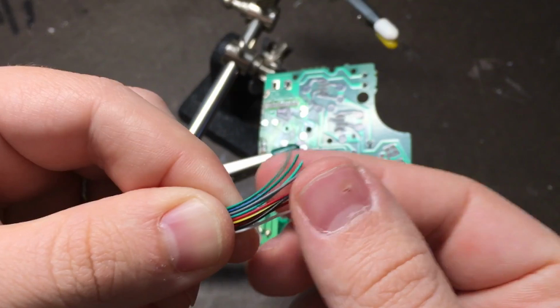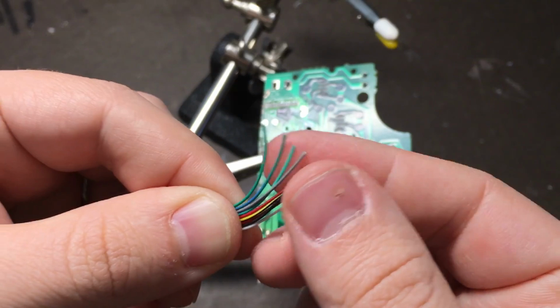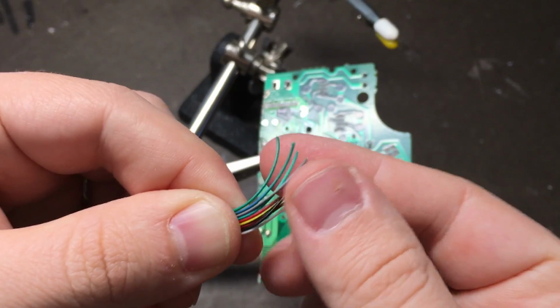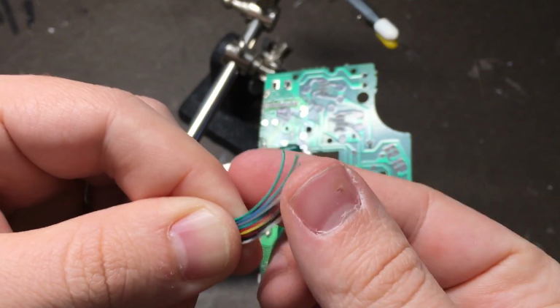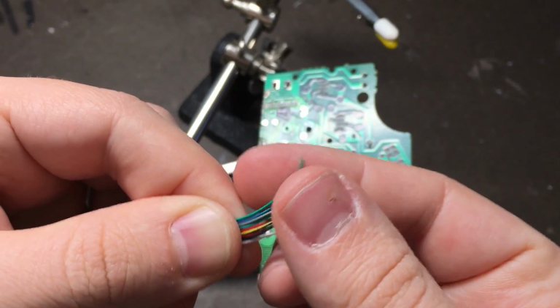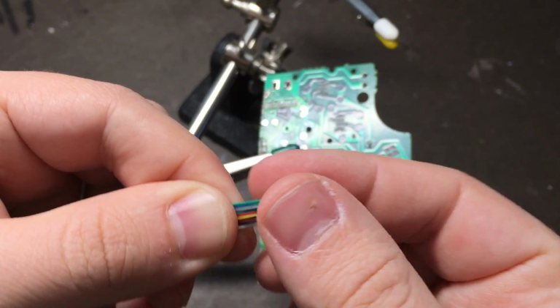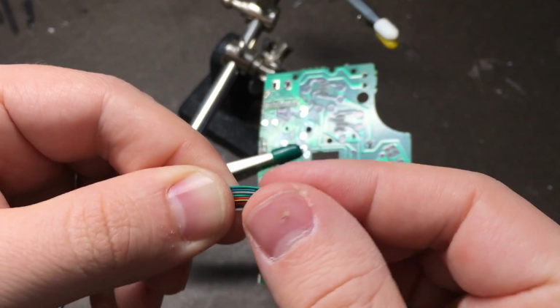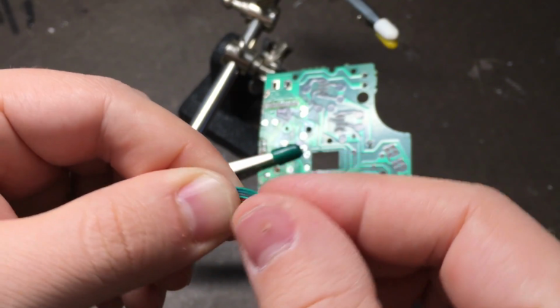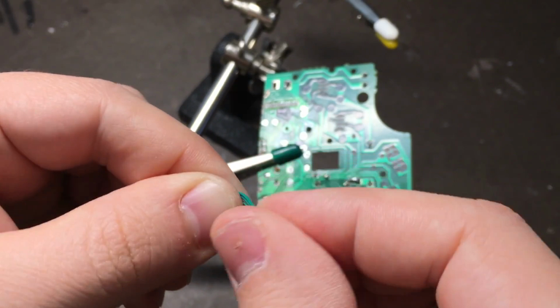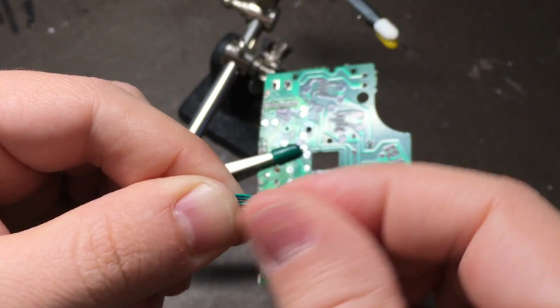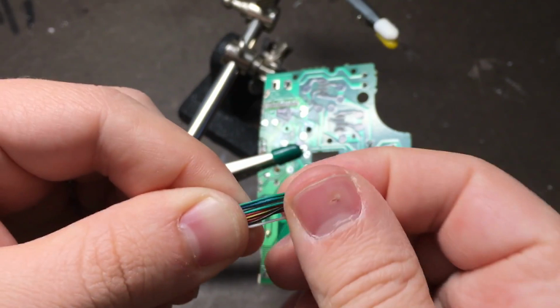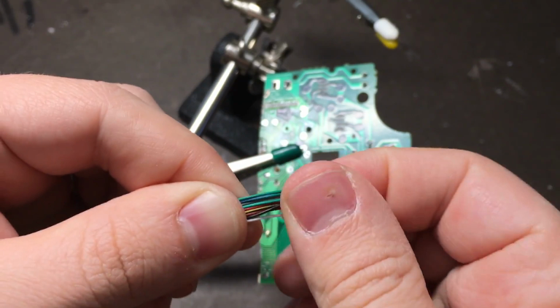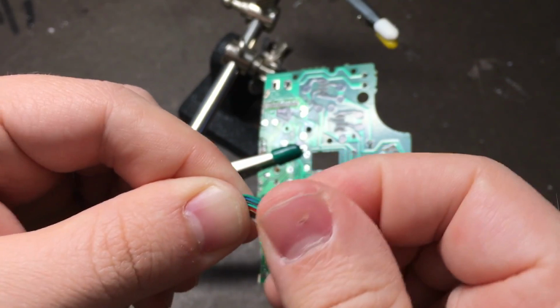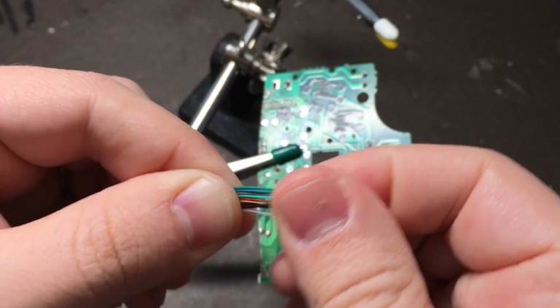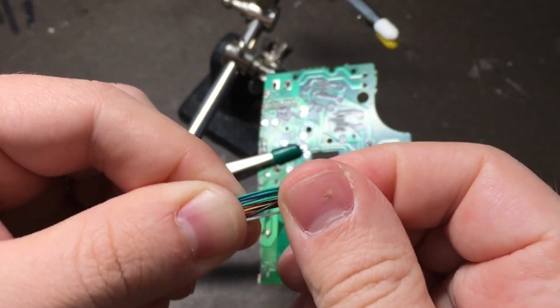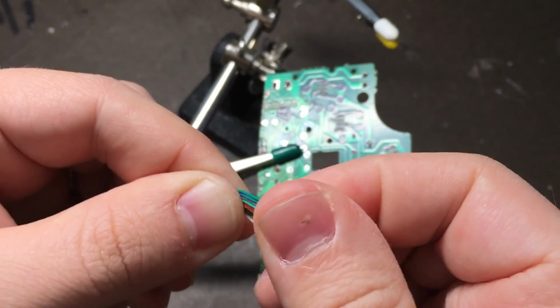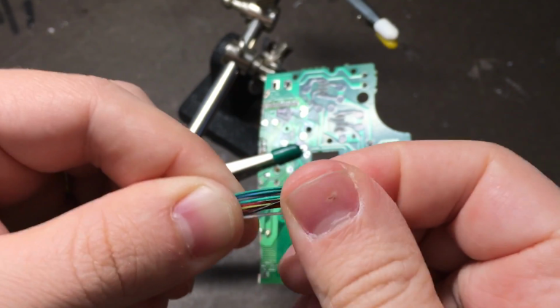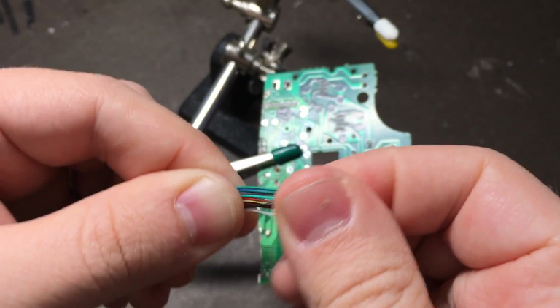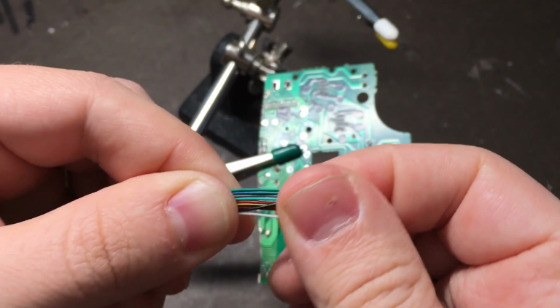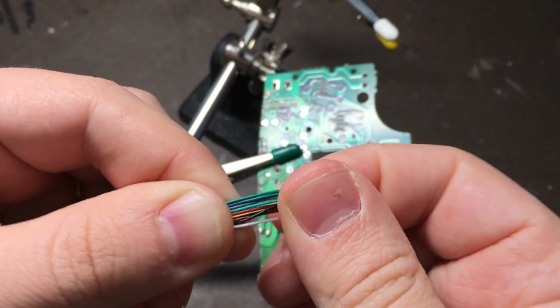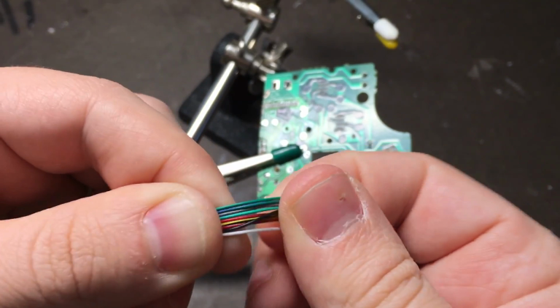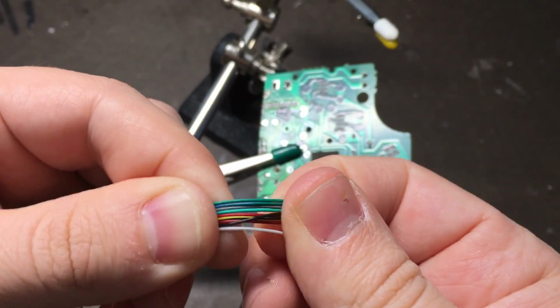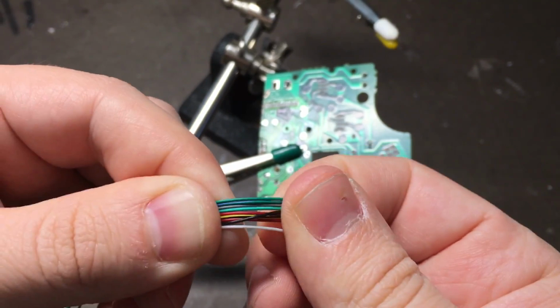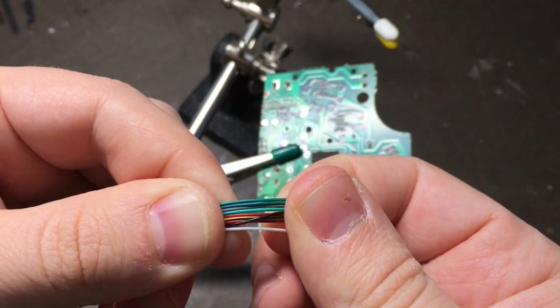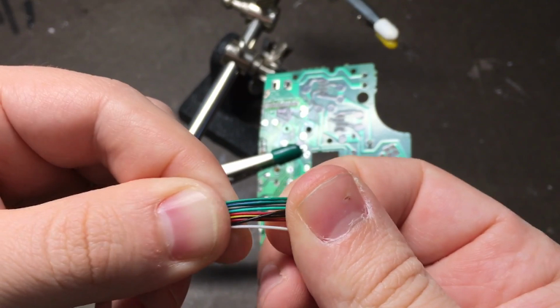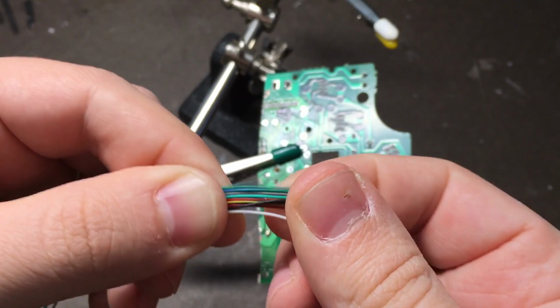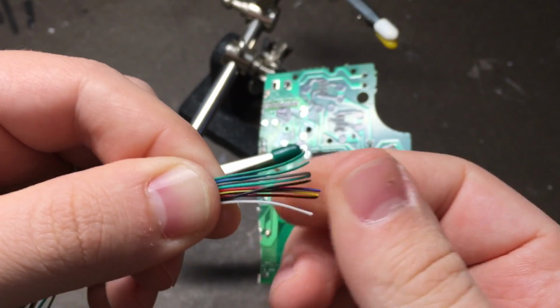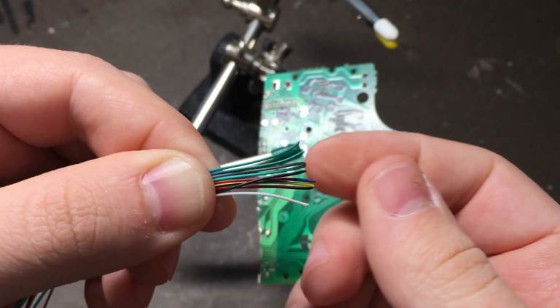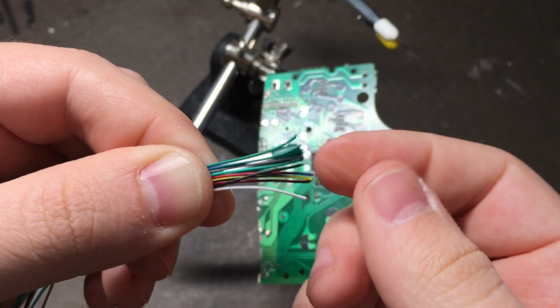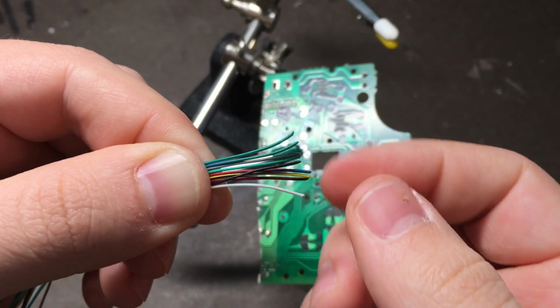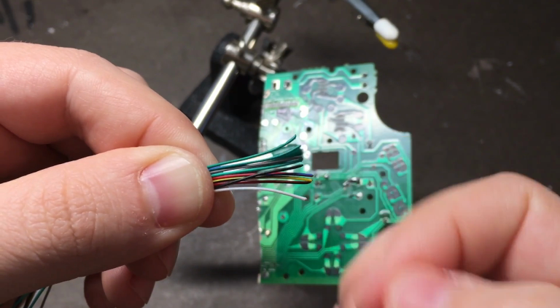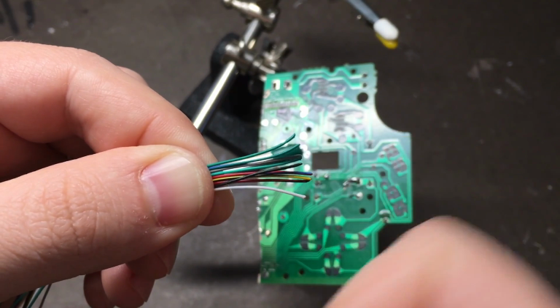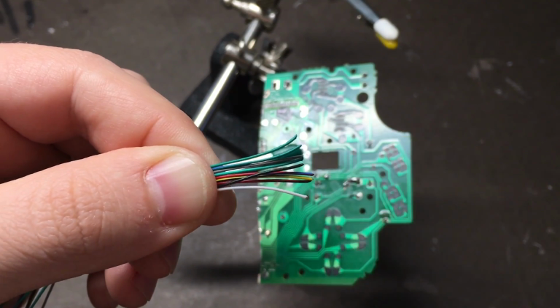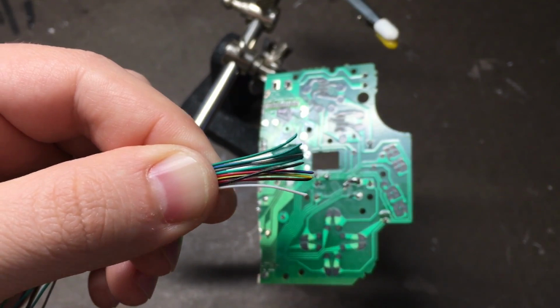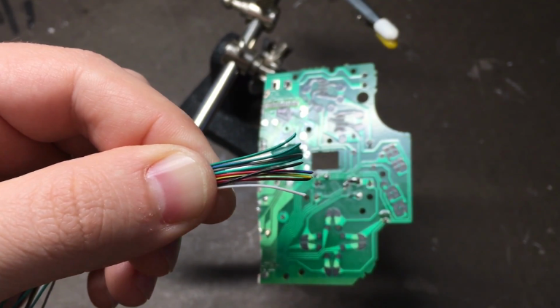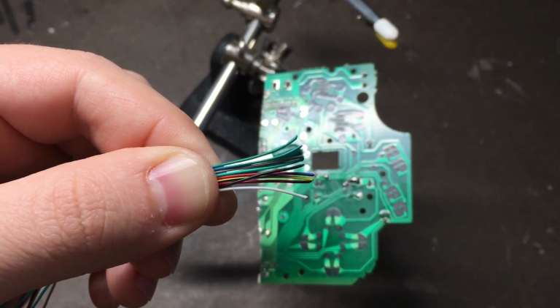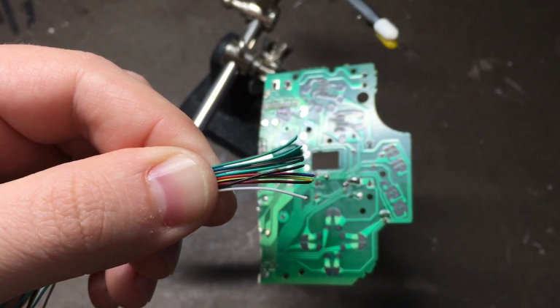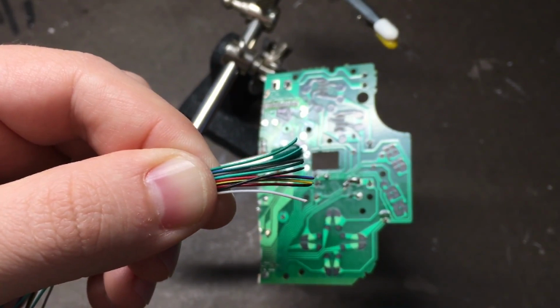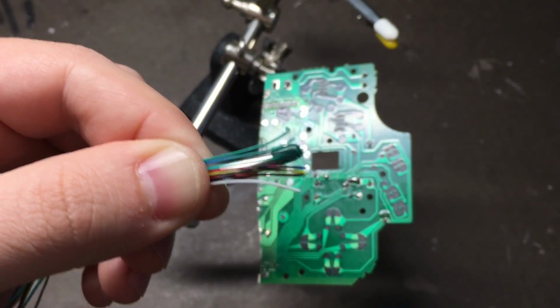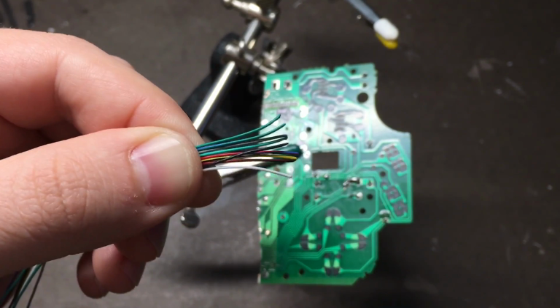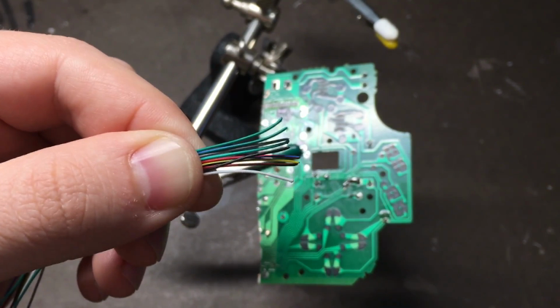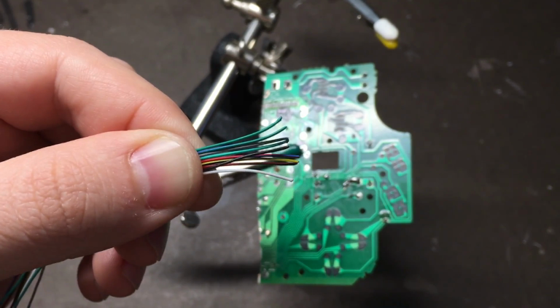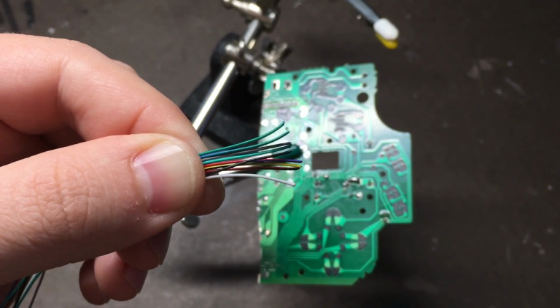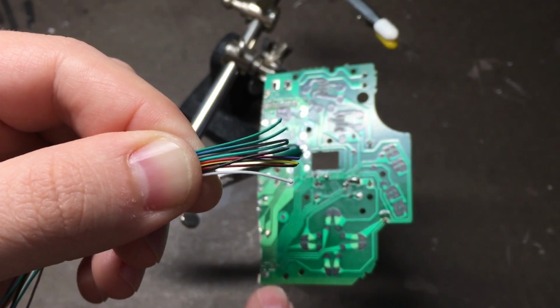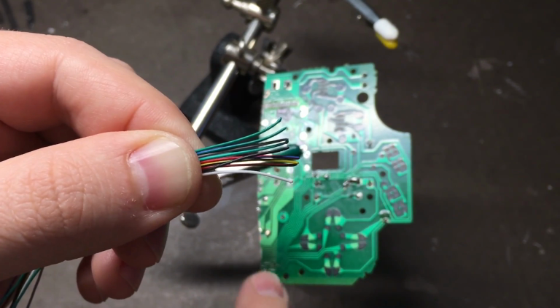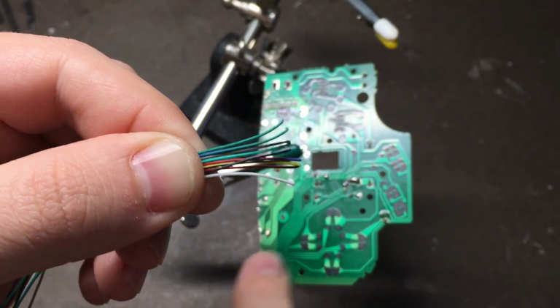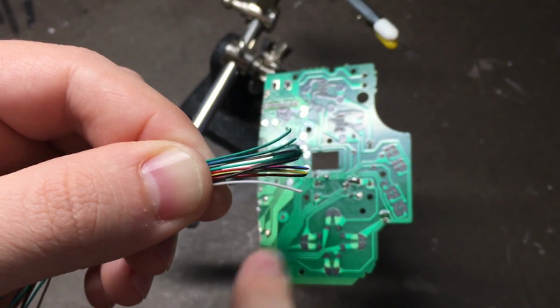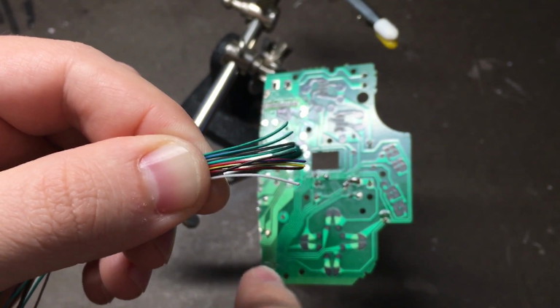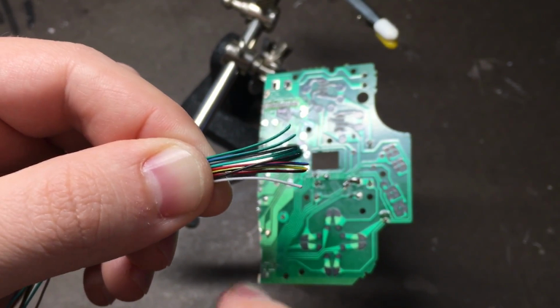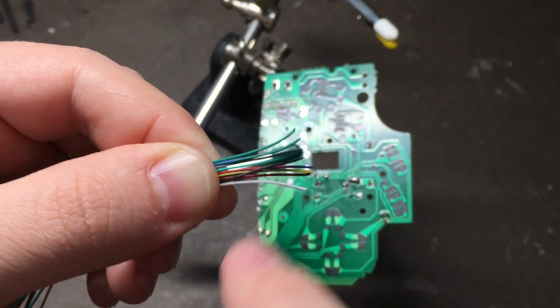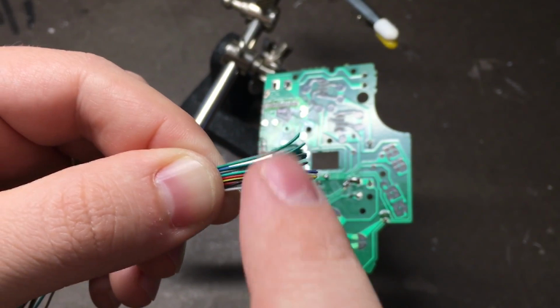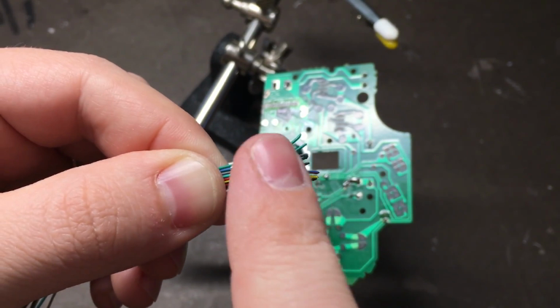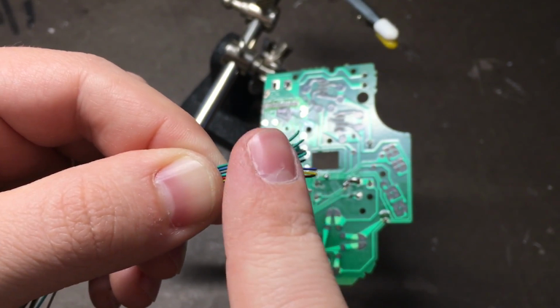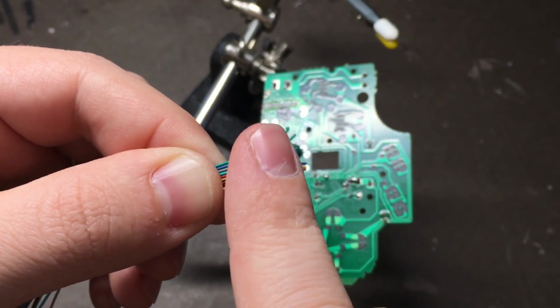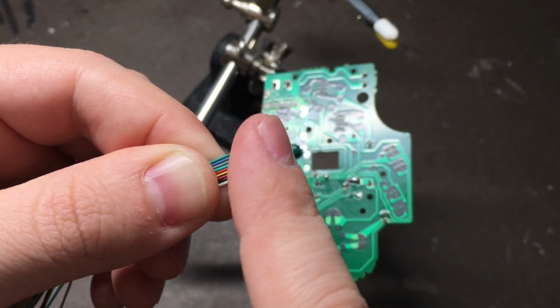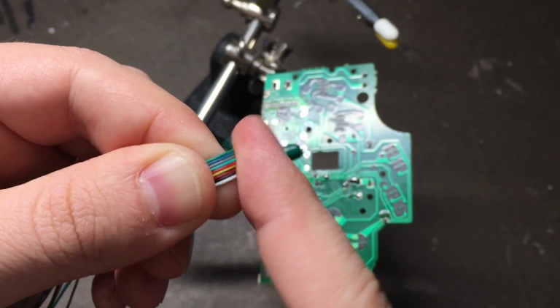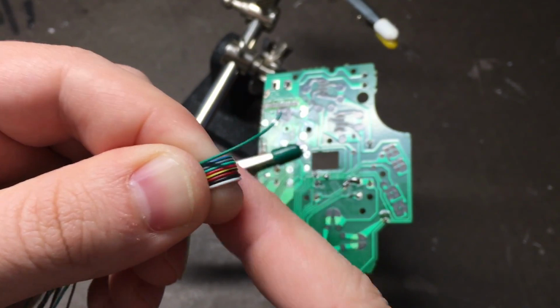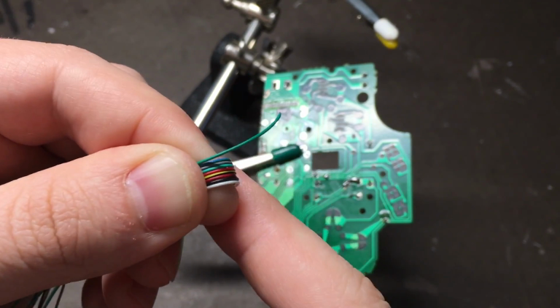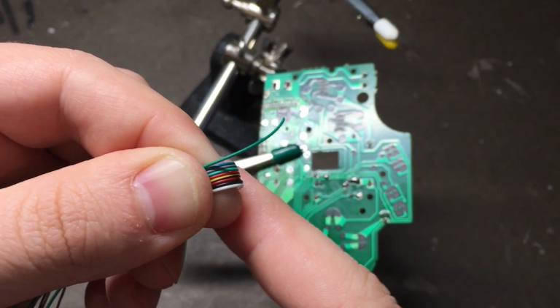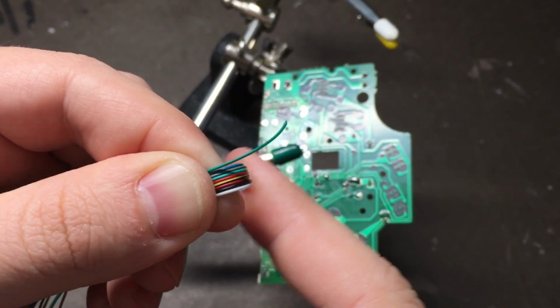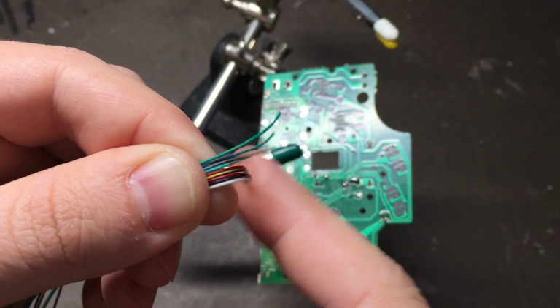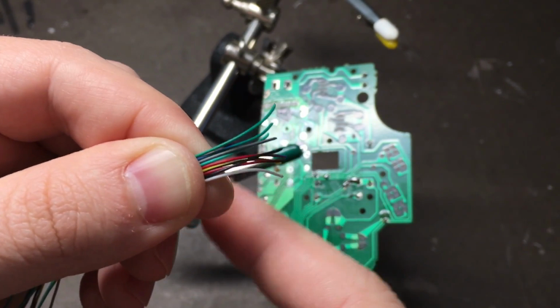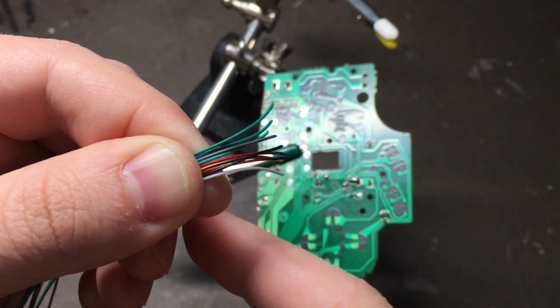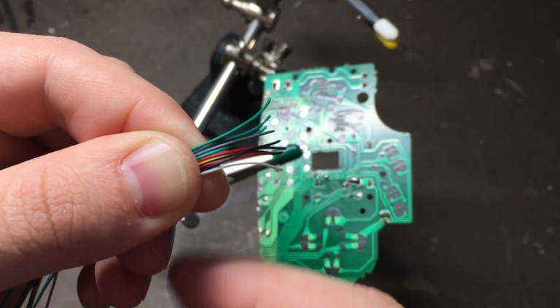The more thin and flexible wires you can get the better, and it'll make it a lot easier to track where they're going if you can get them all in different colors.